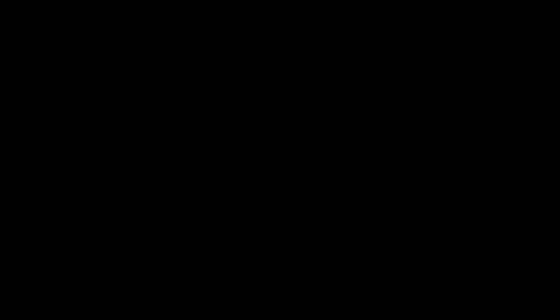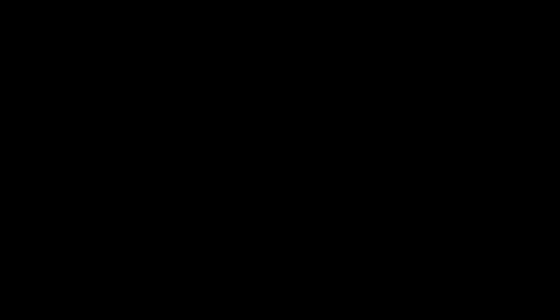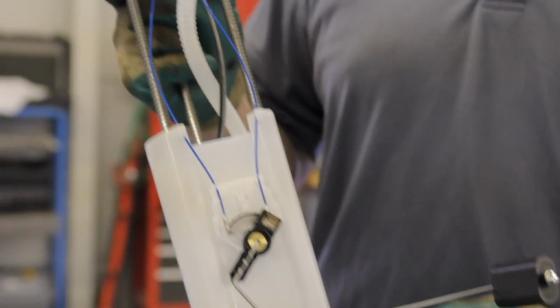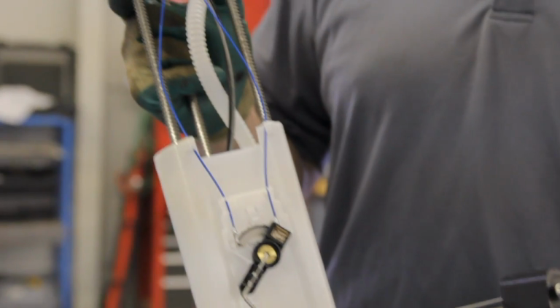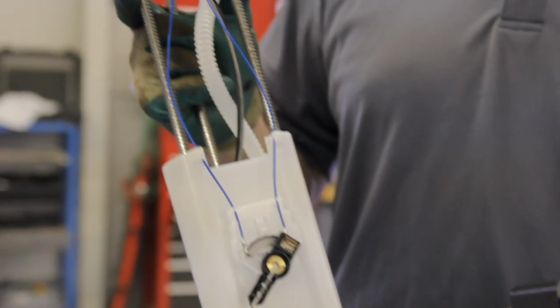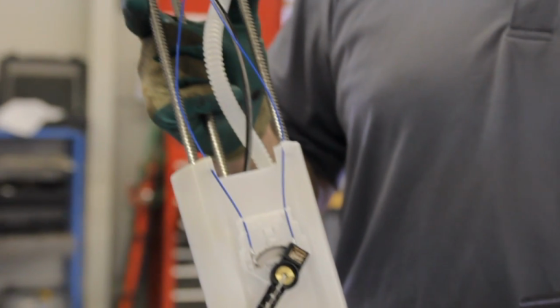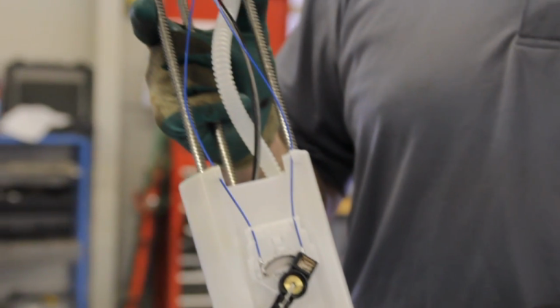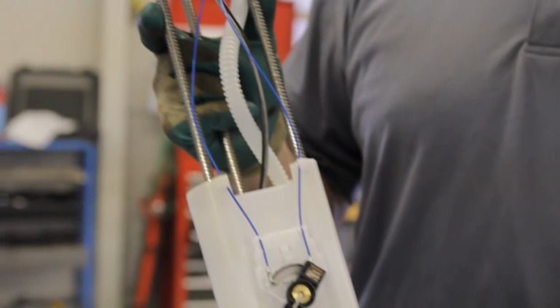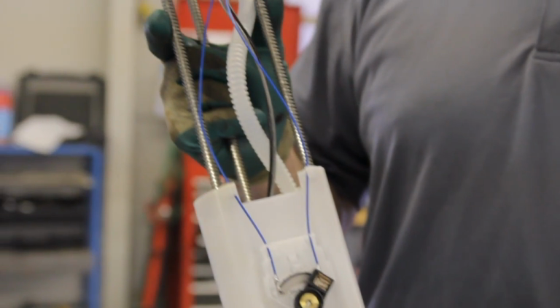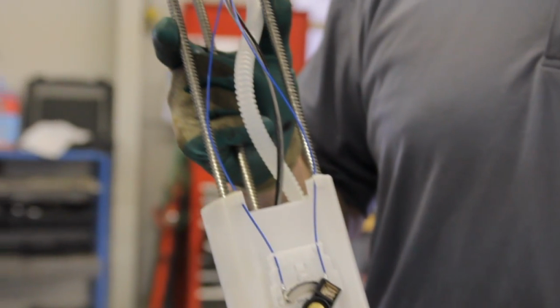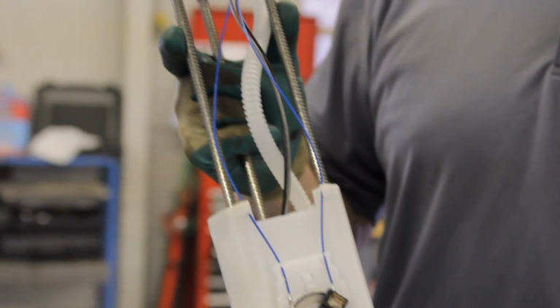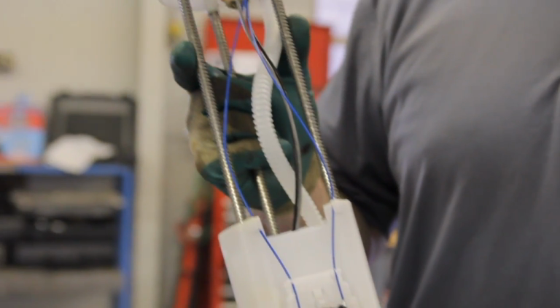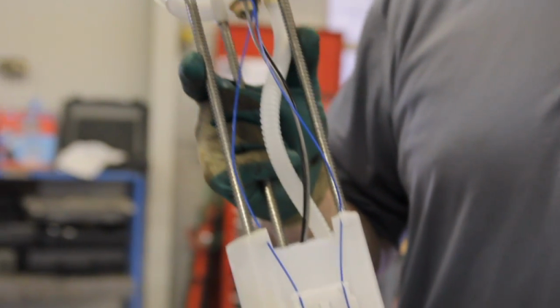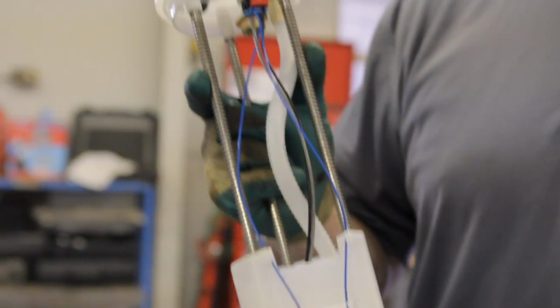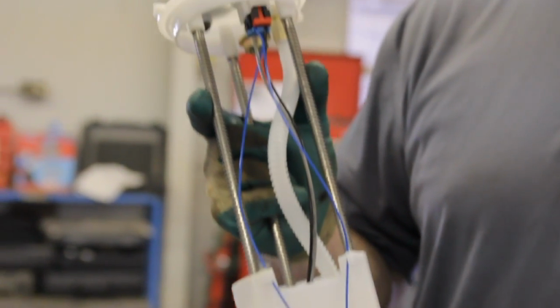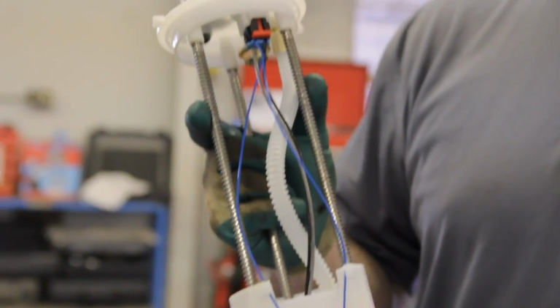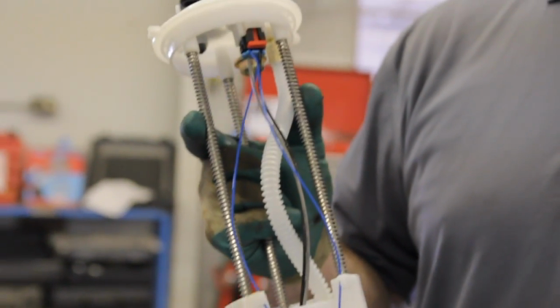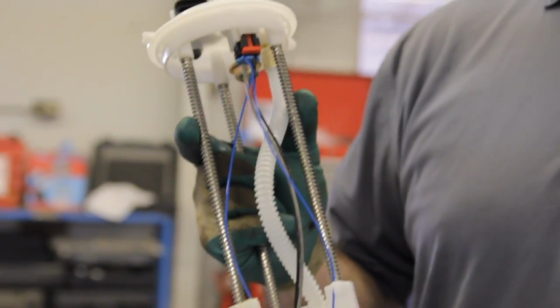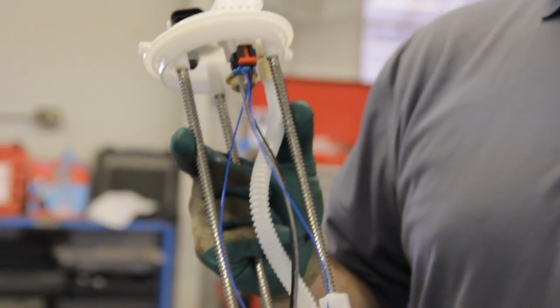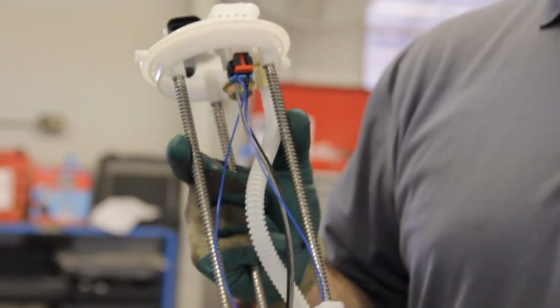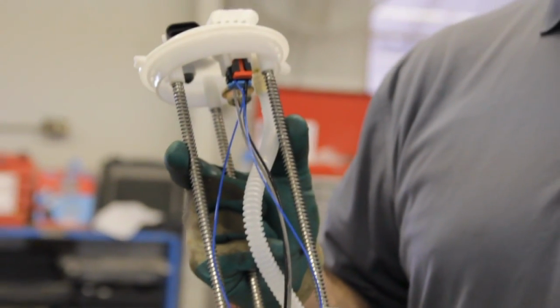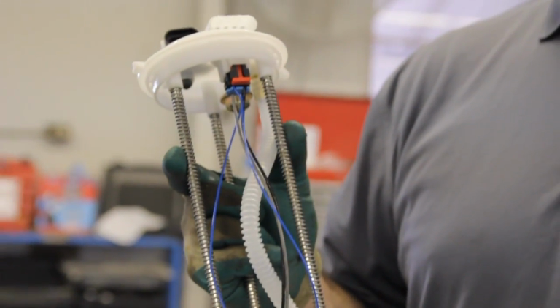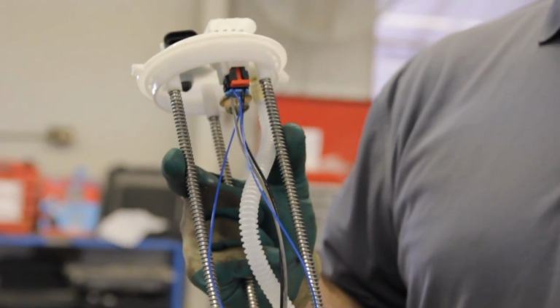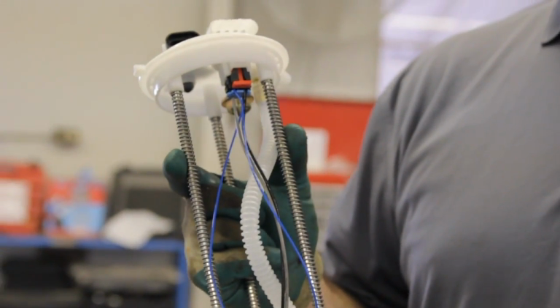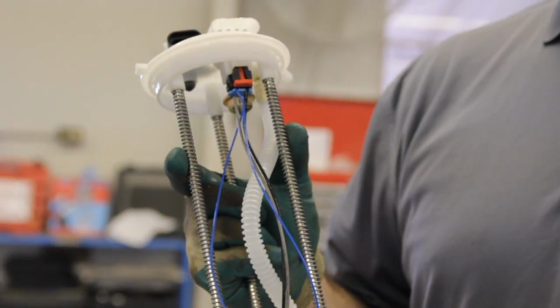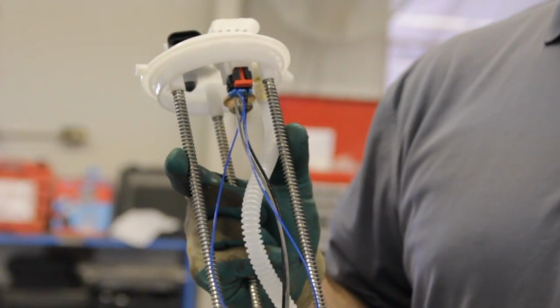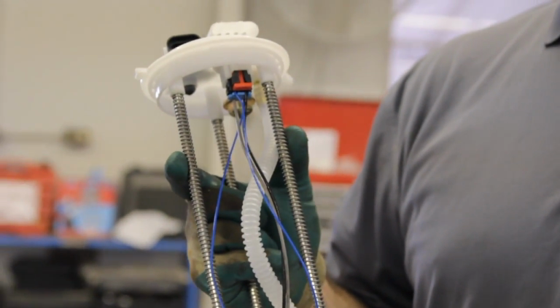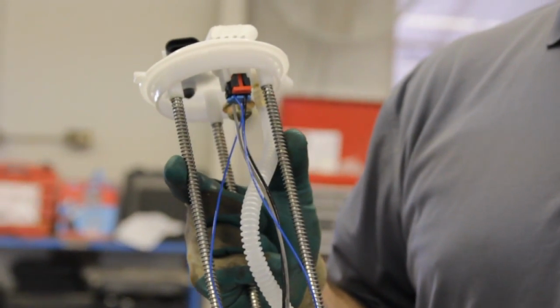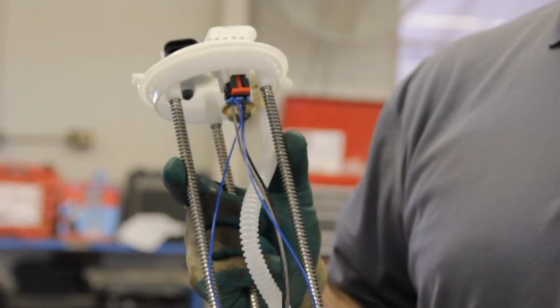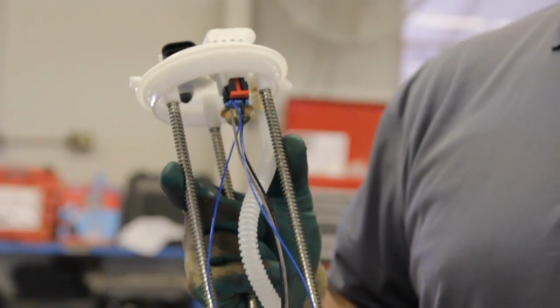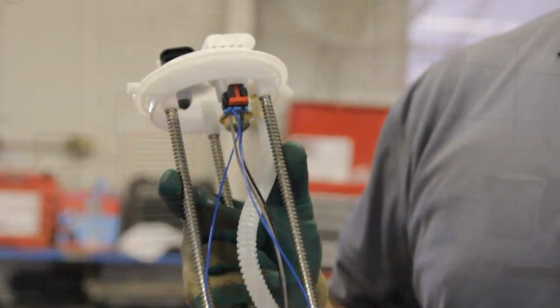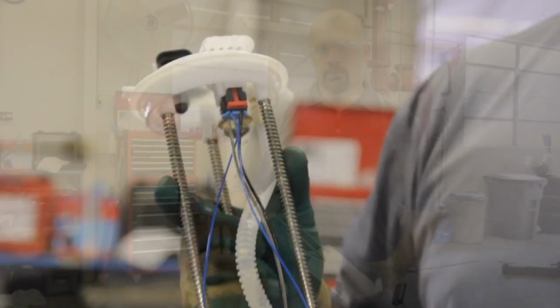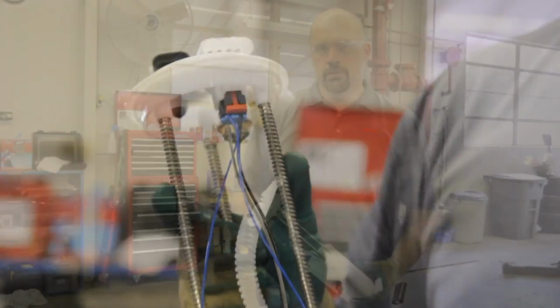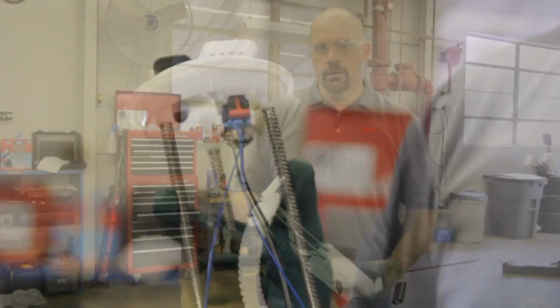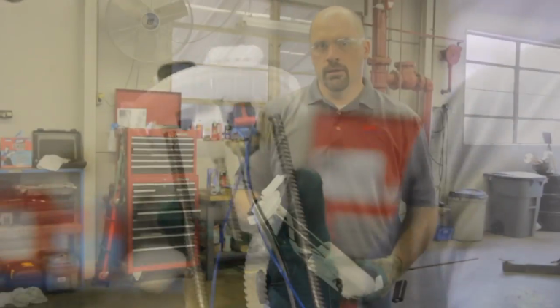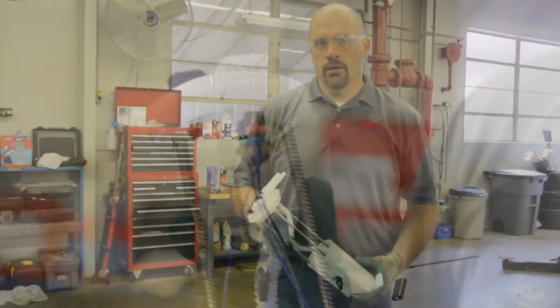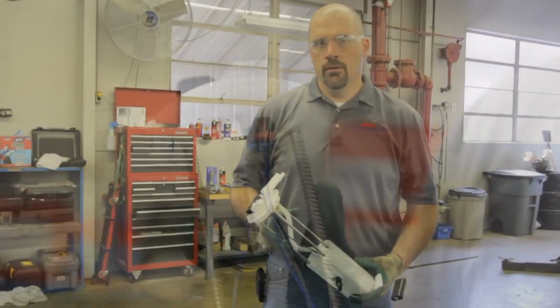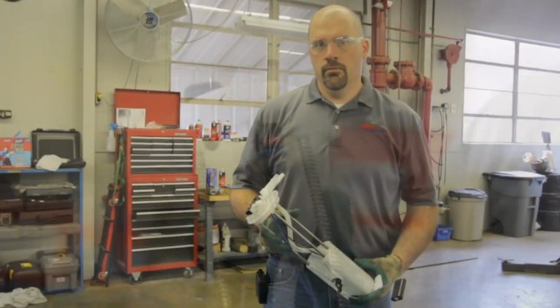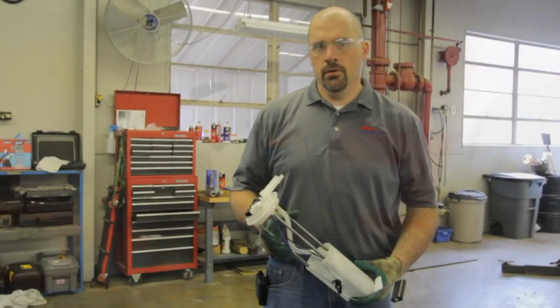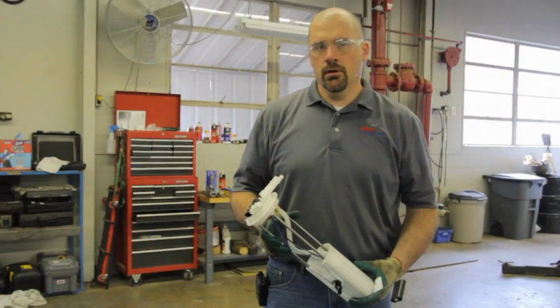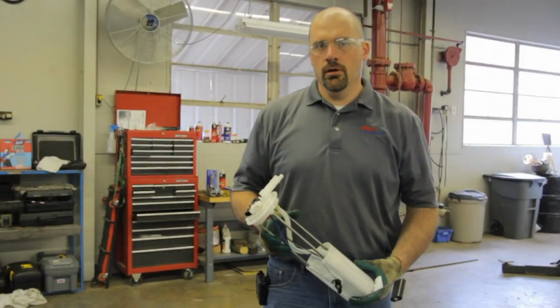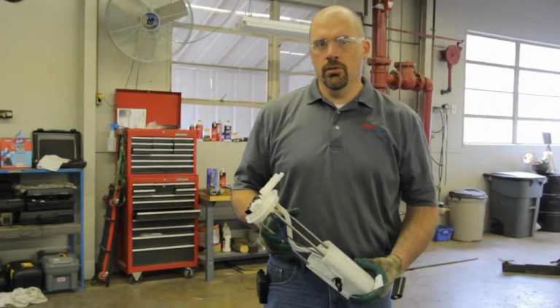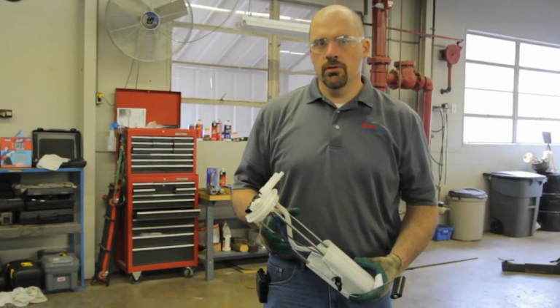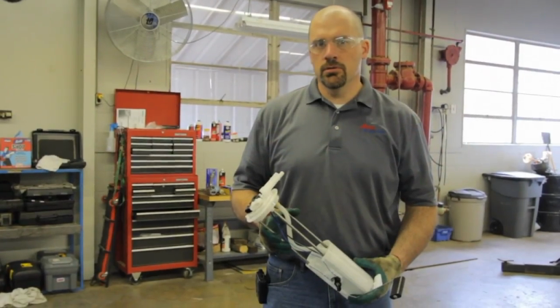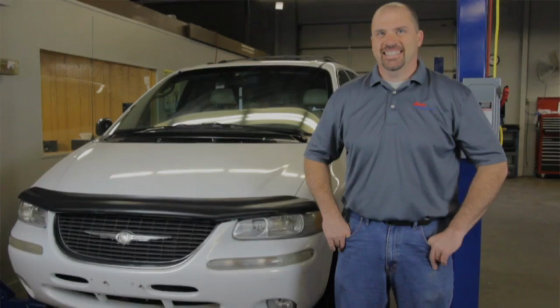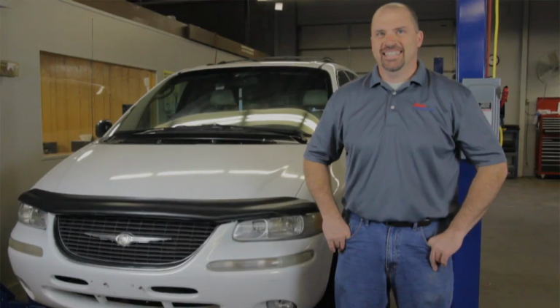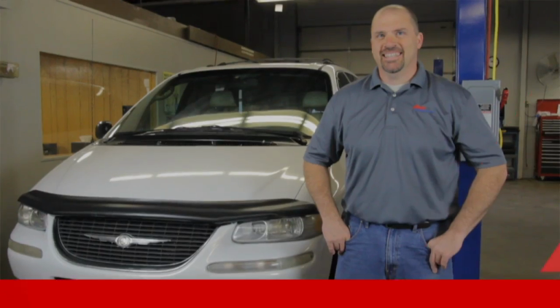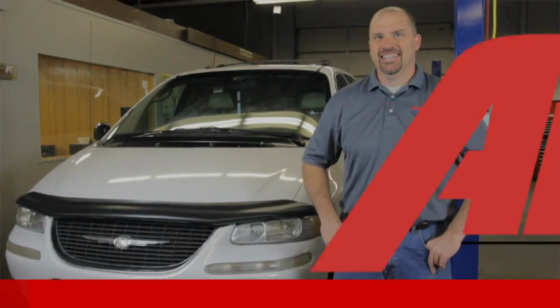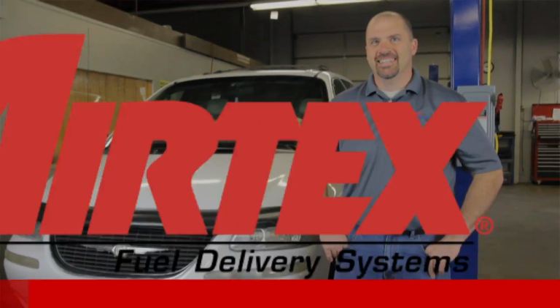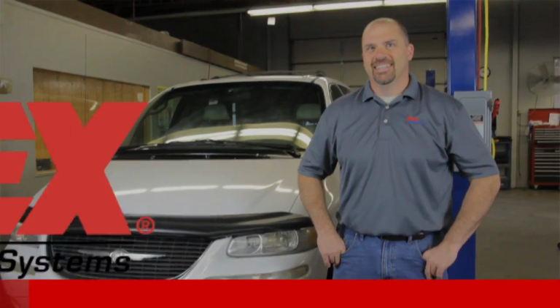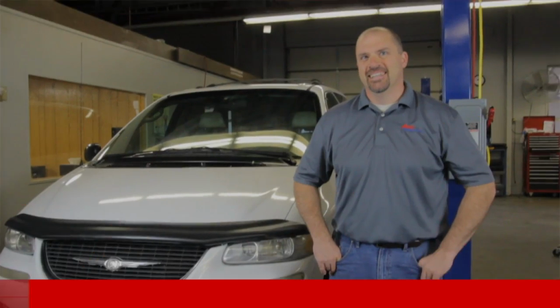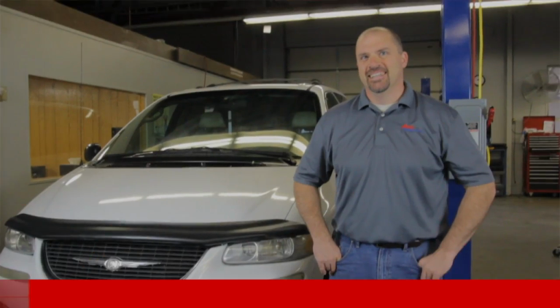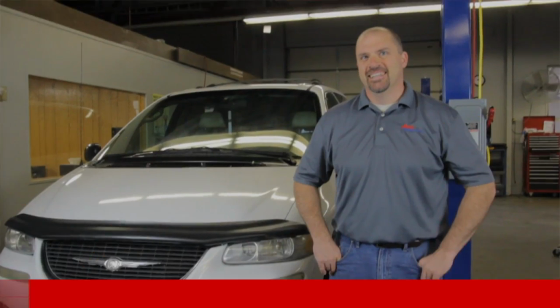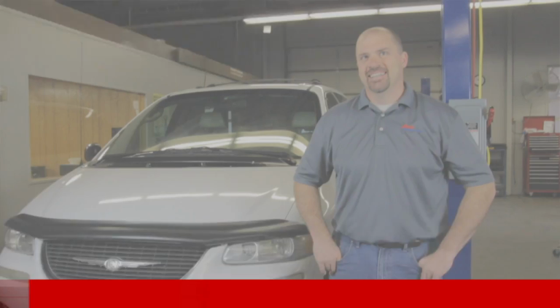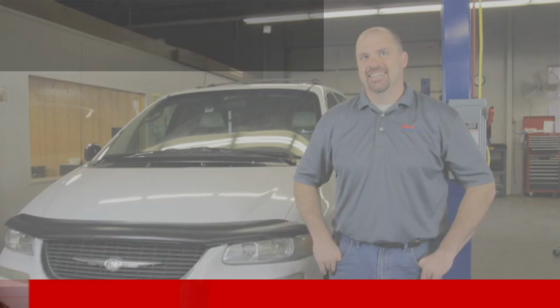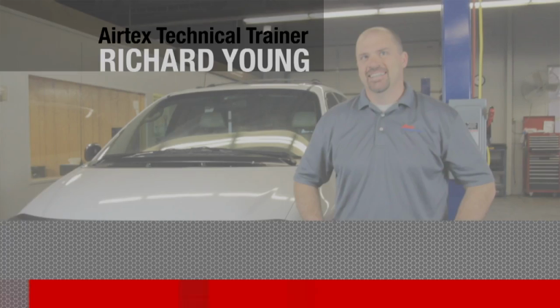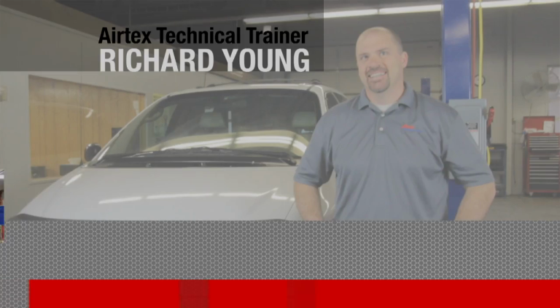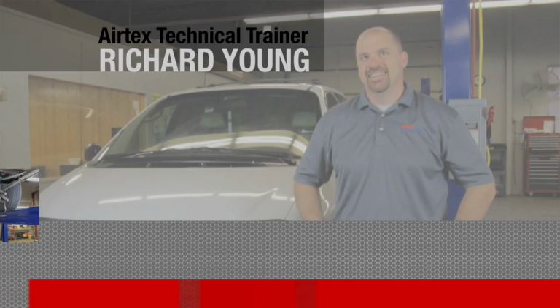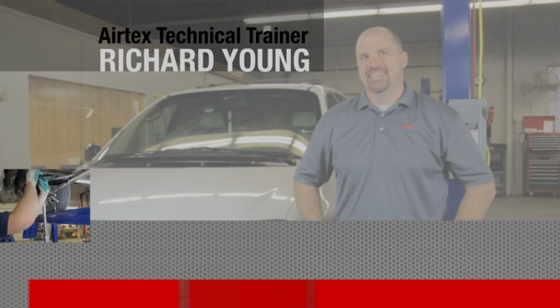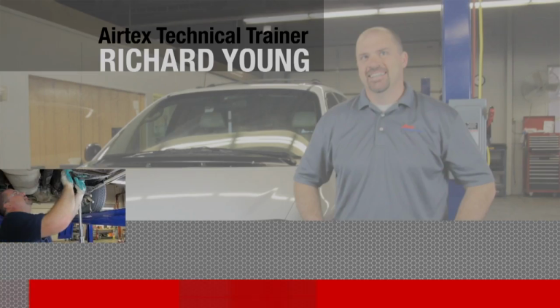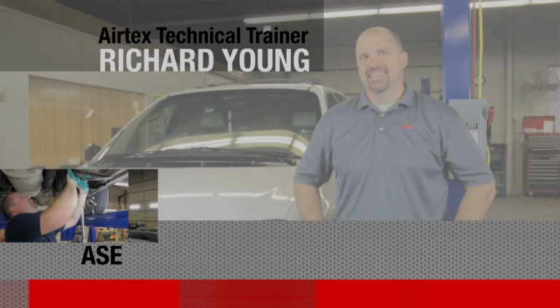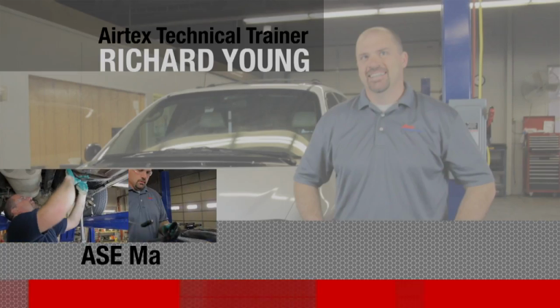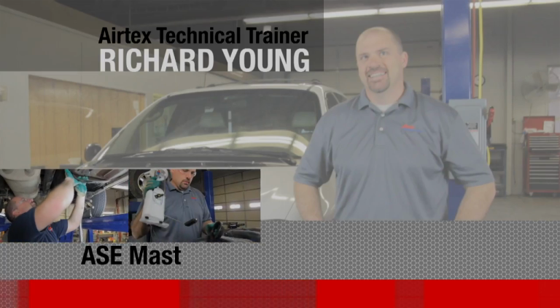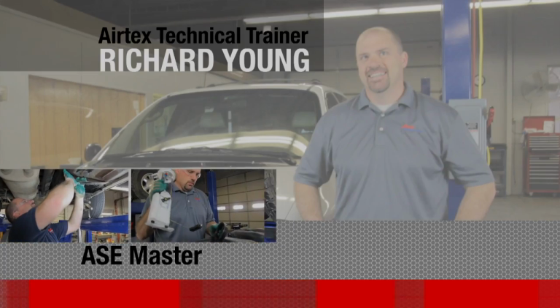Here we have a typical in-tank fuel pump module assembly. We're going to go through the steps in order to replace this into your tank.